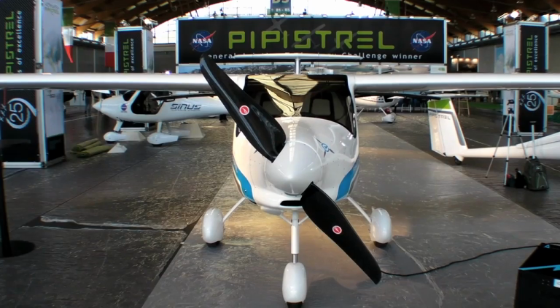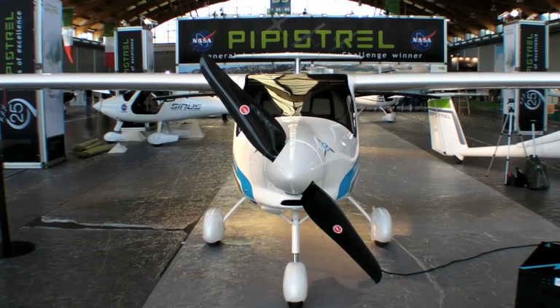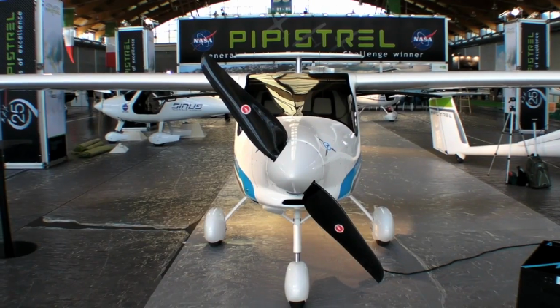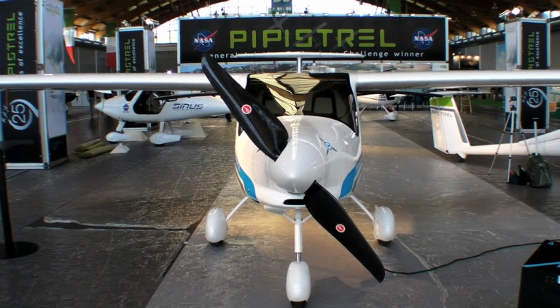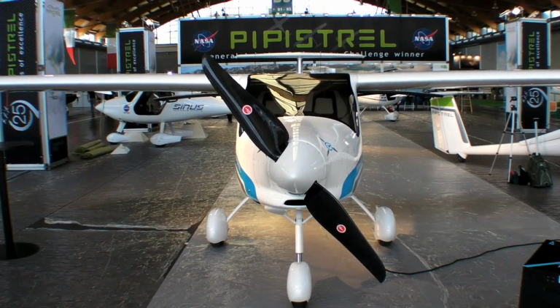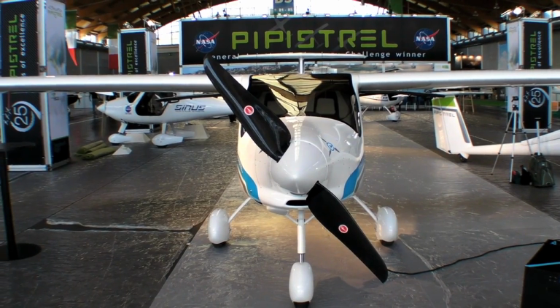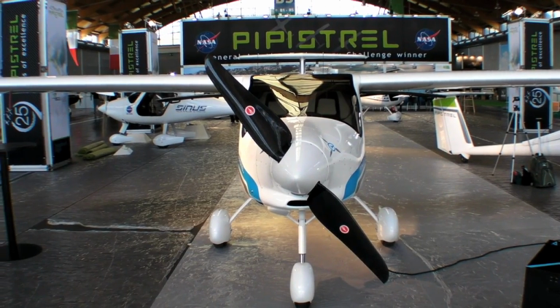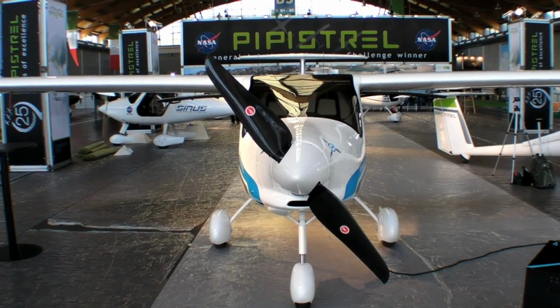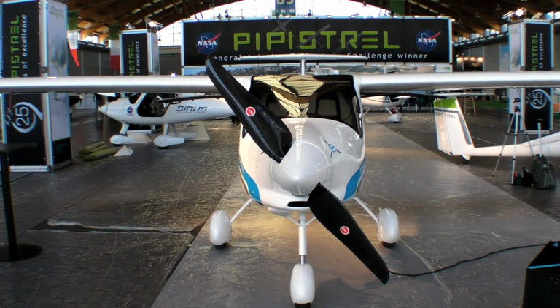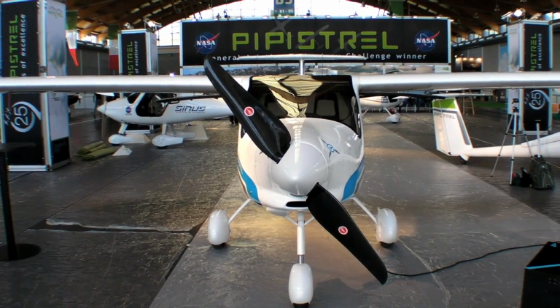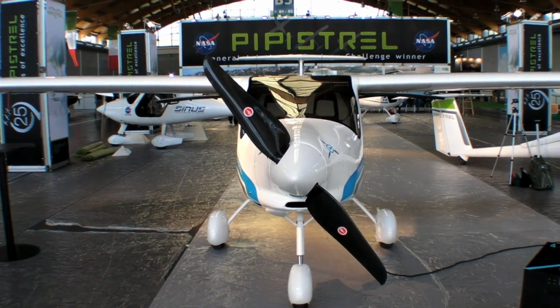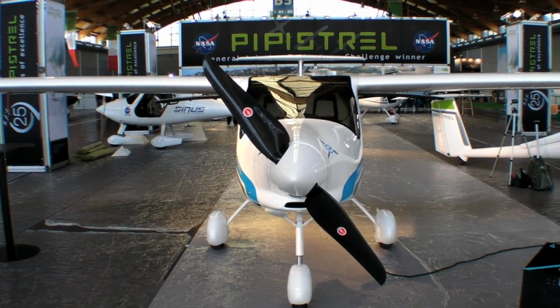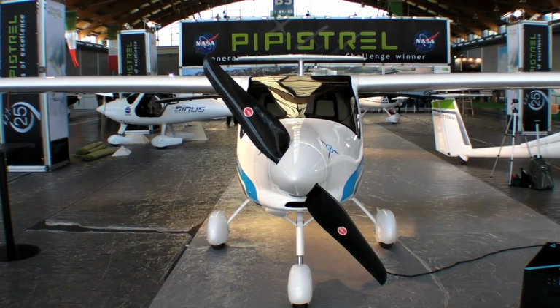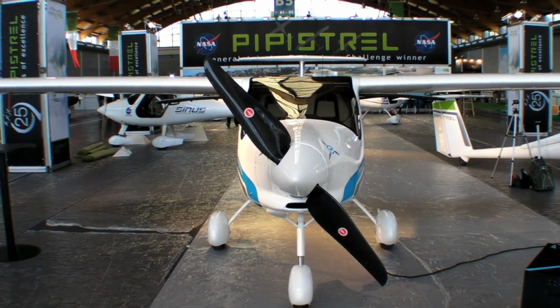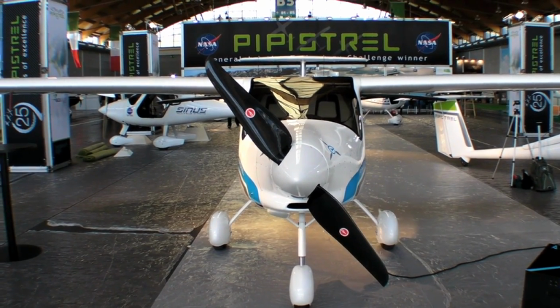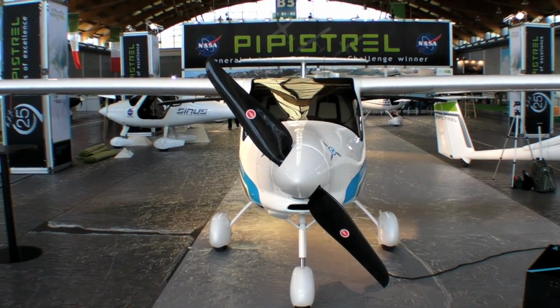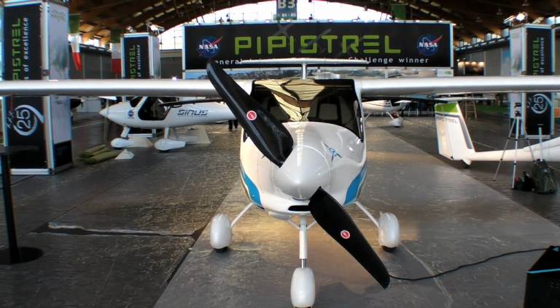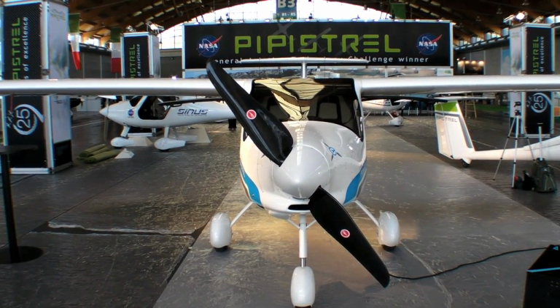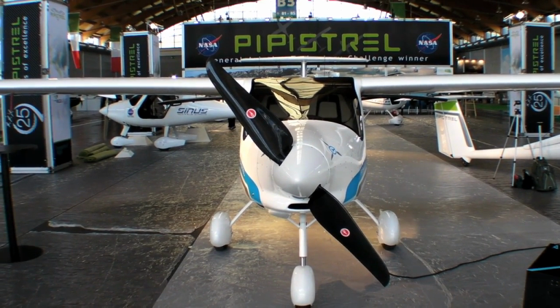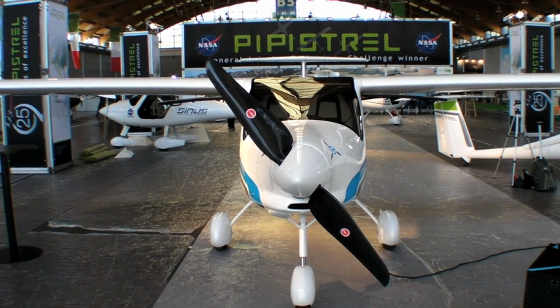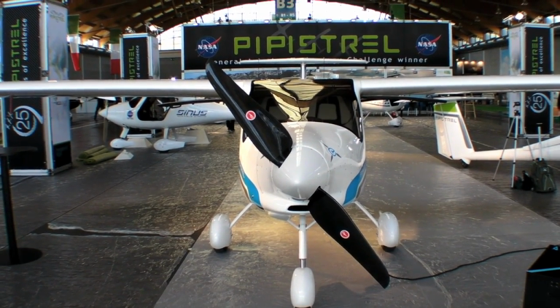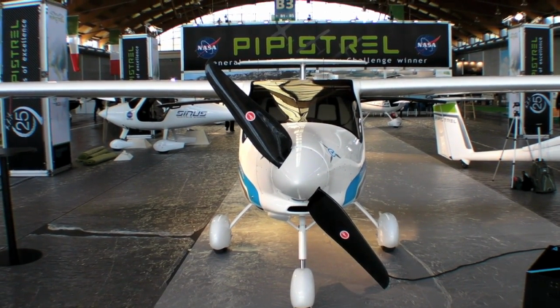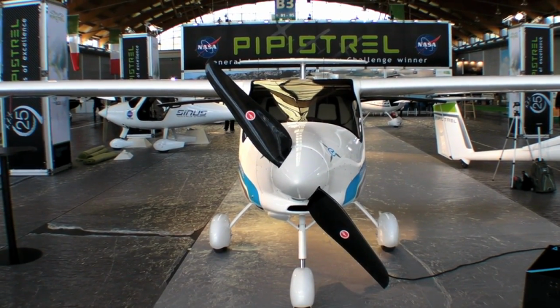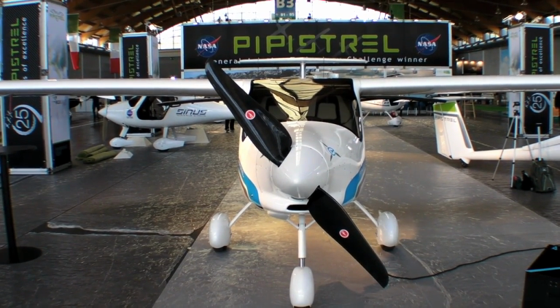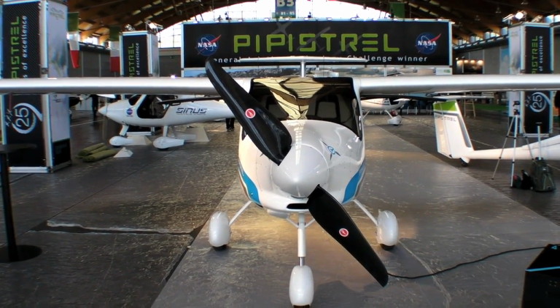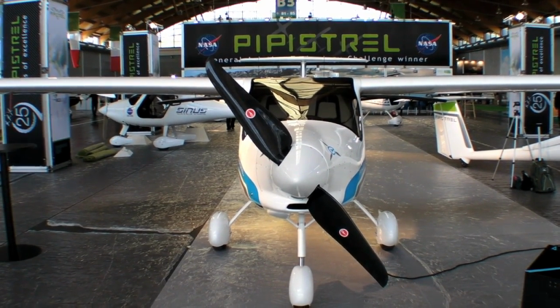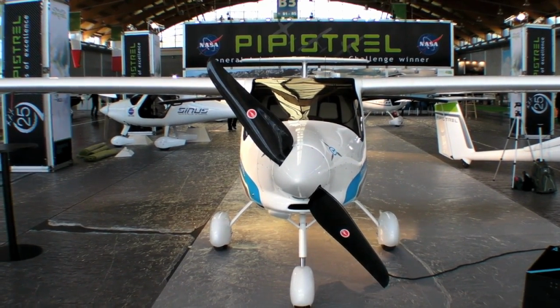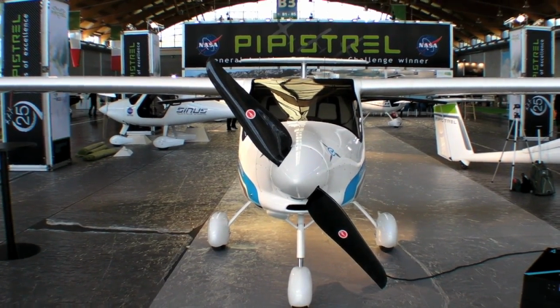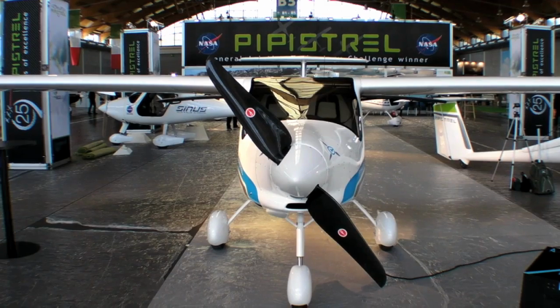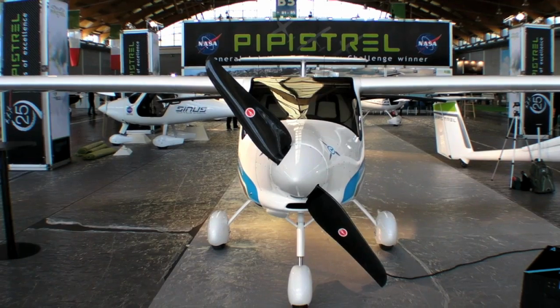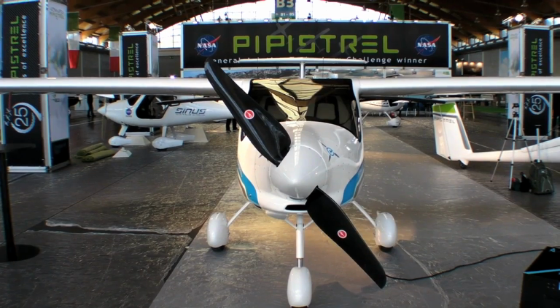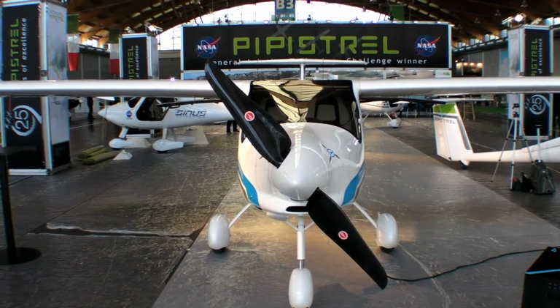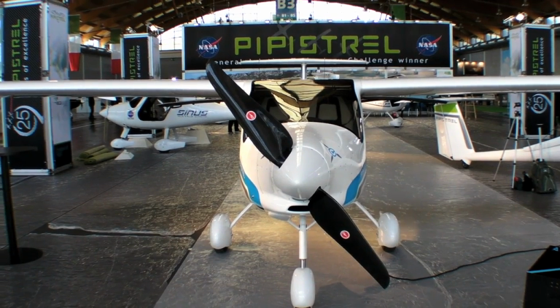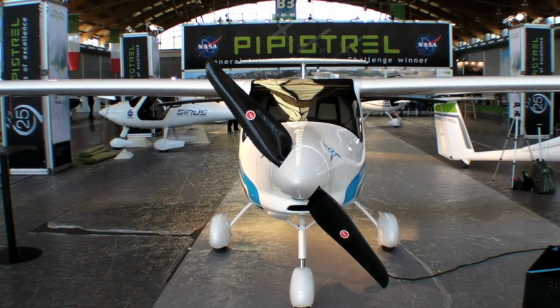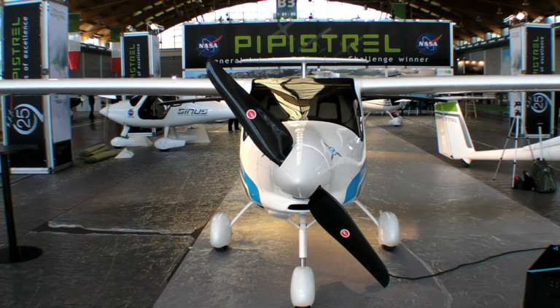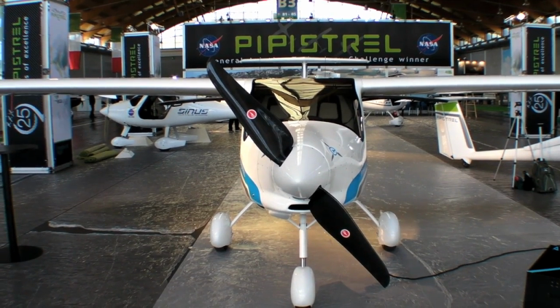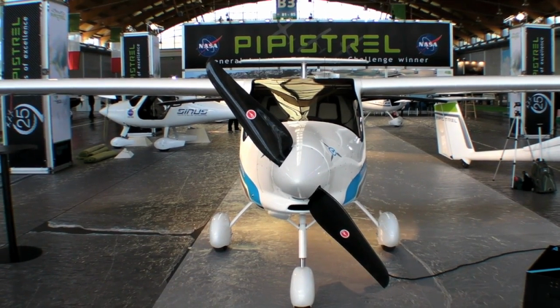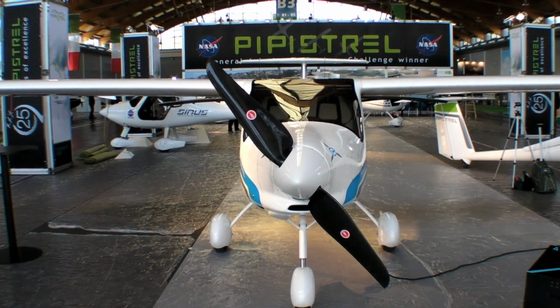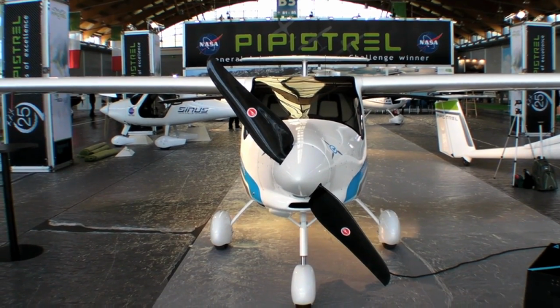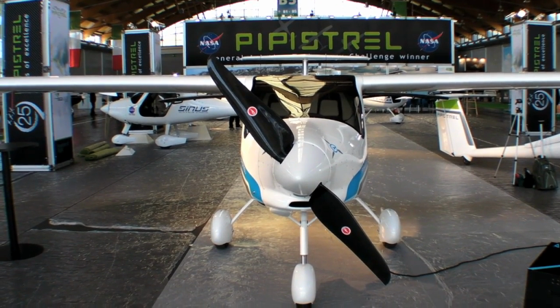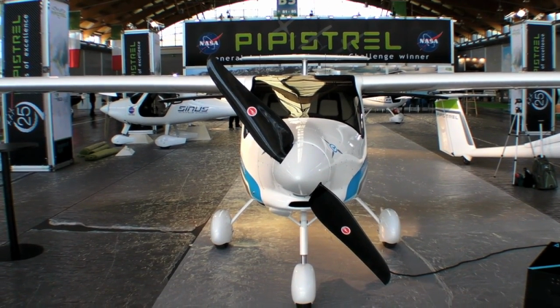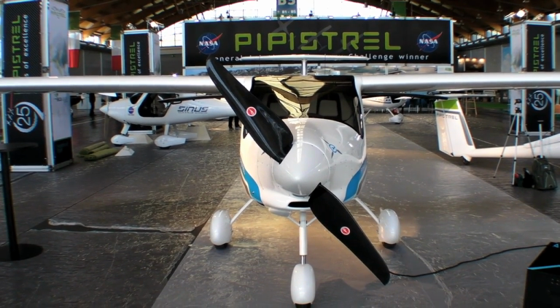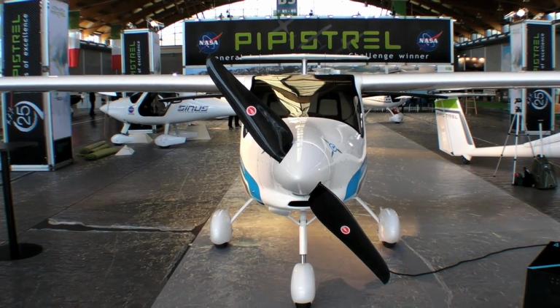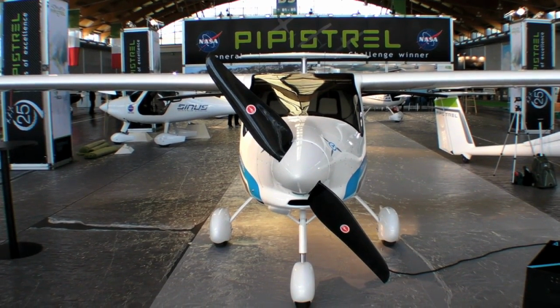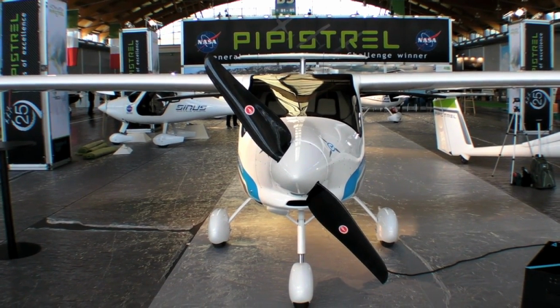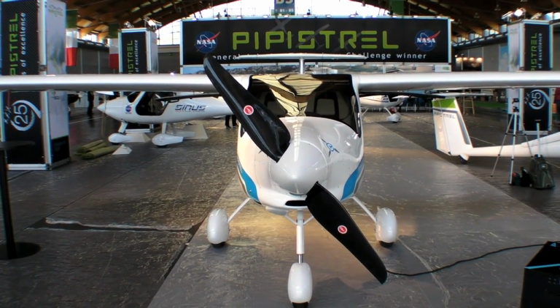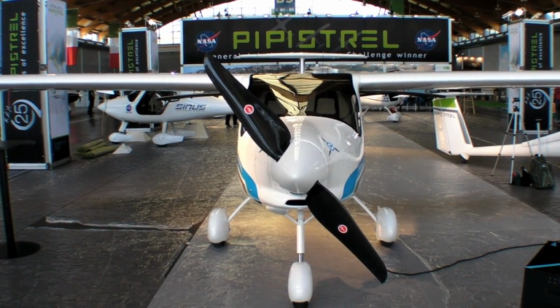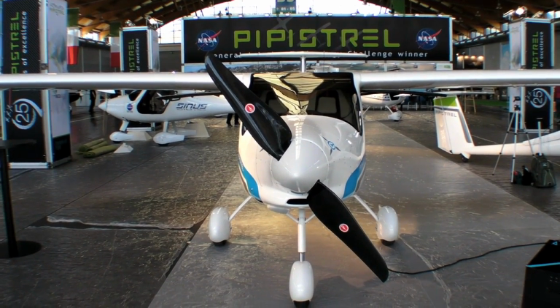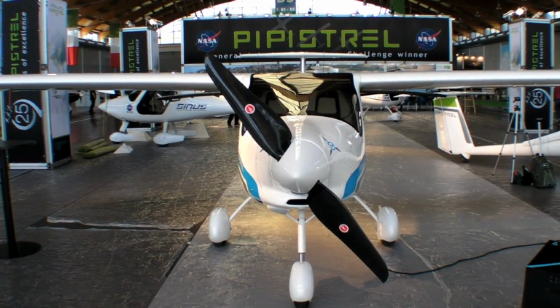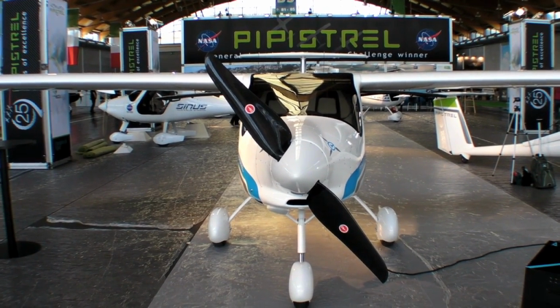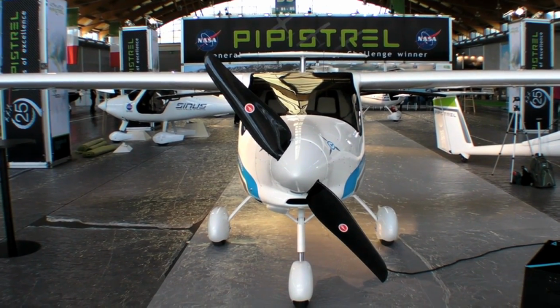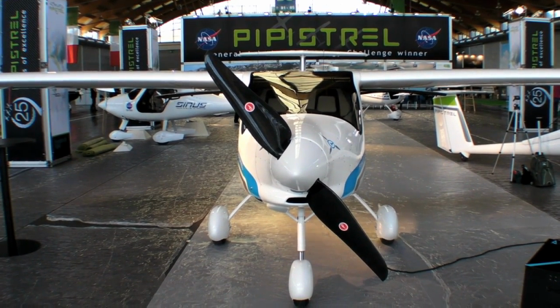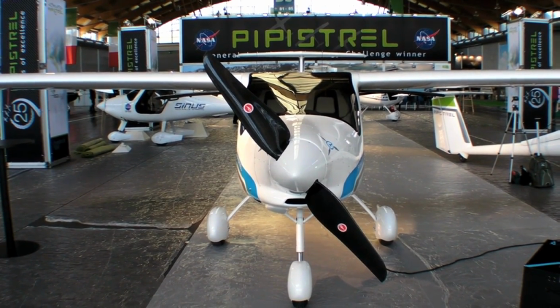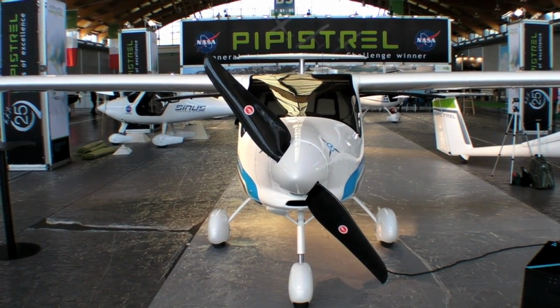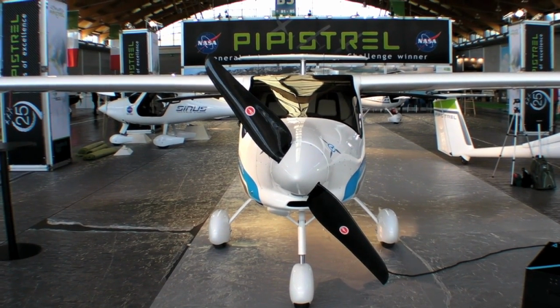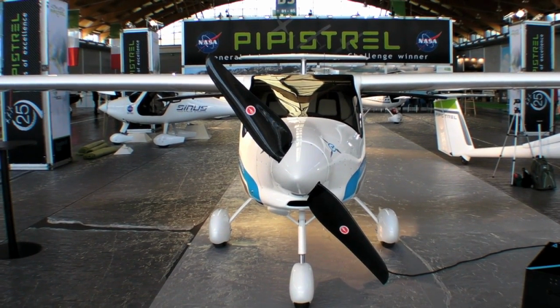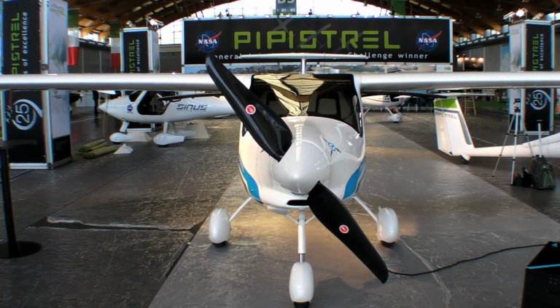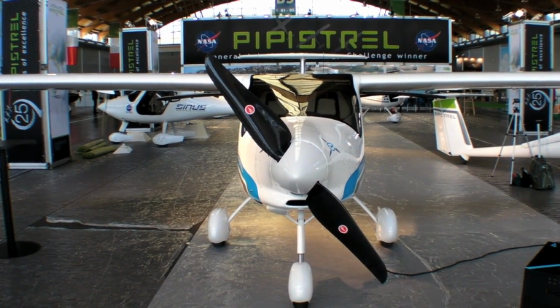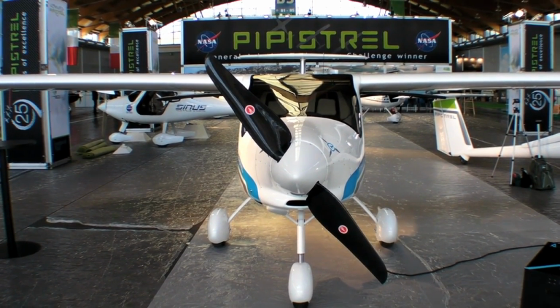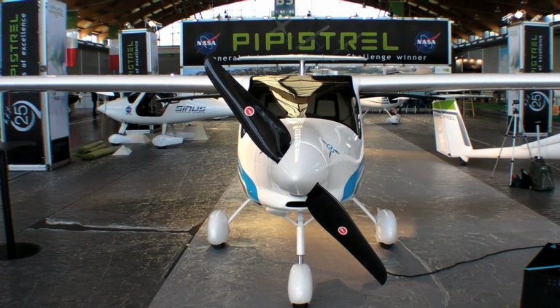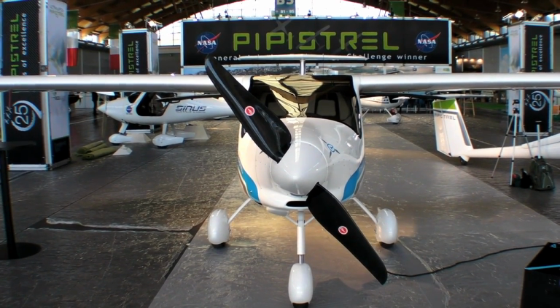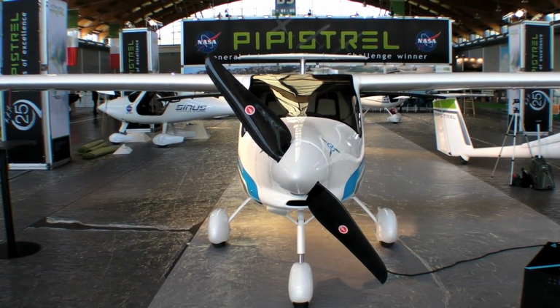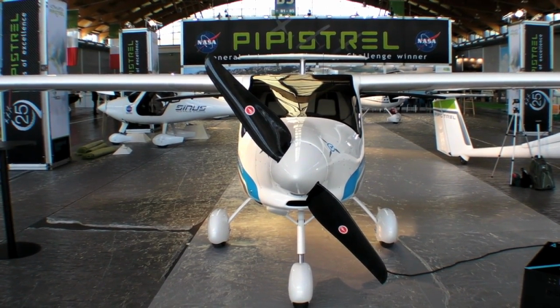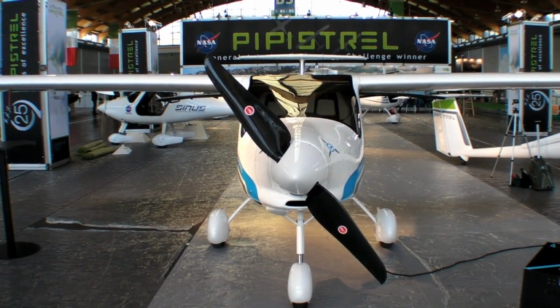The Alpha Electro is for sale now at a price just under 100,000 euros. This is Mary Grady reporting from Aero. Thanks for watching.